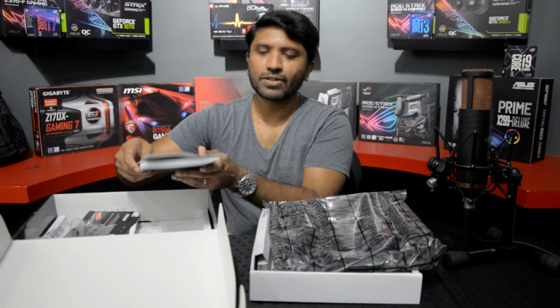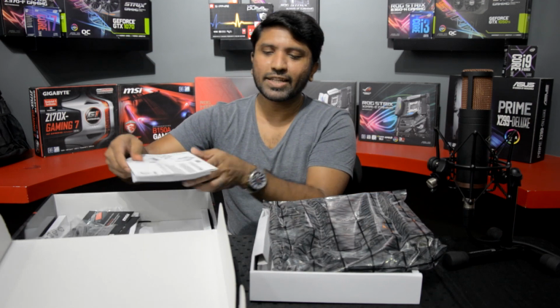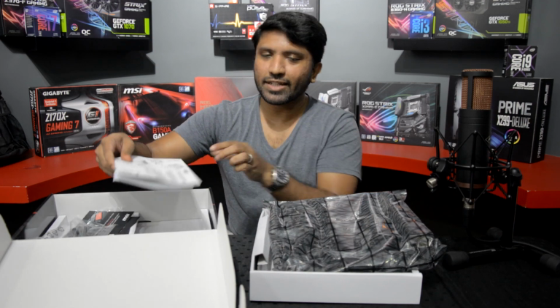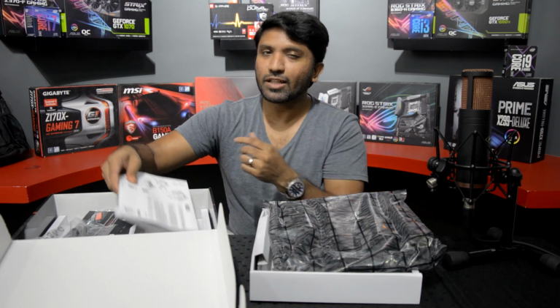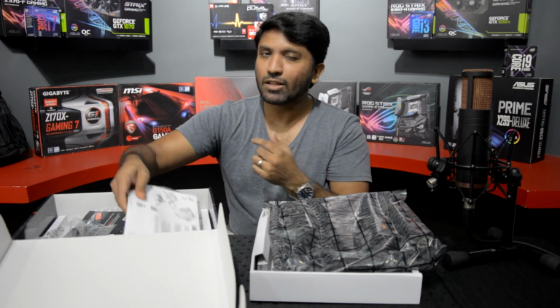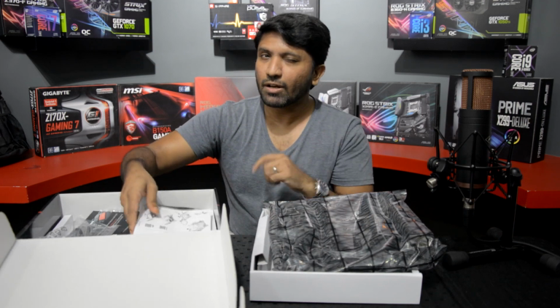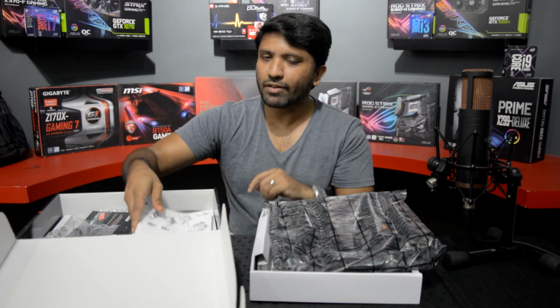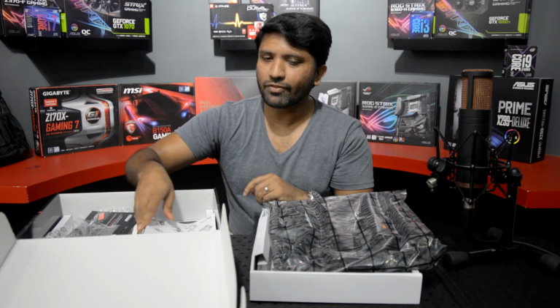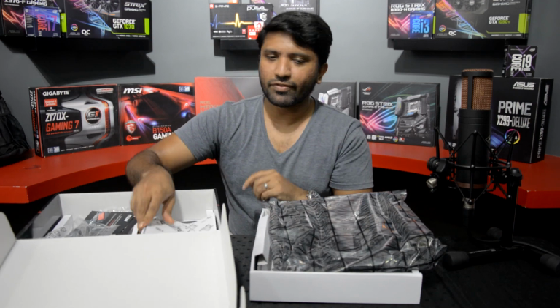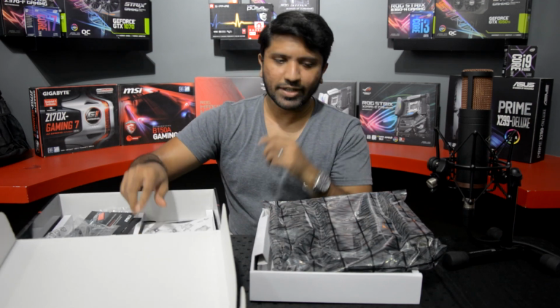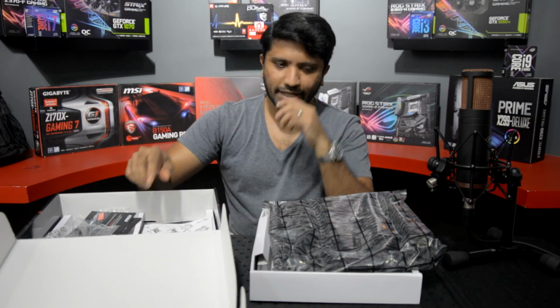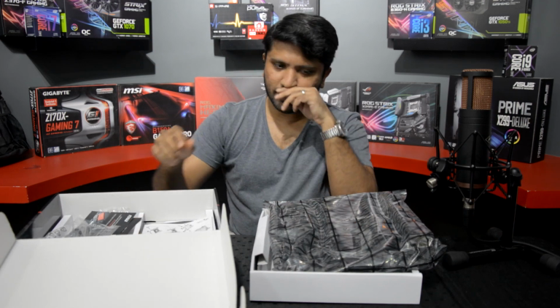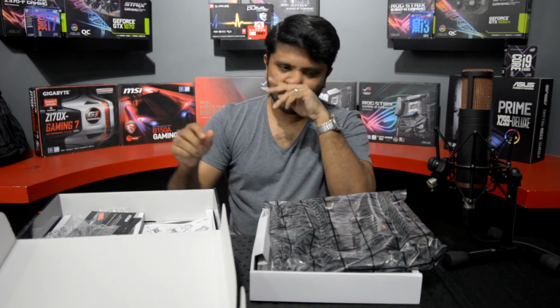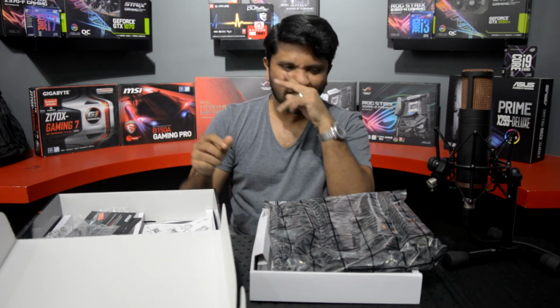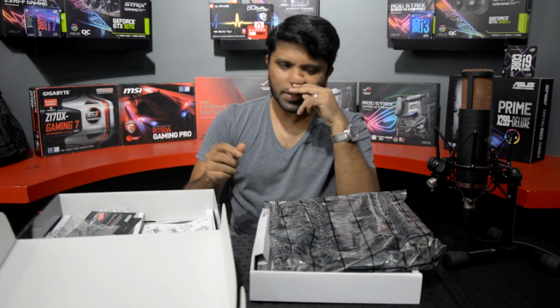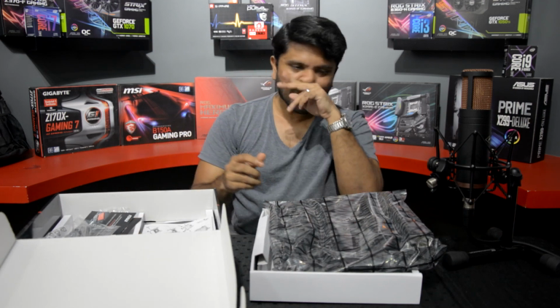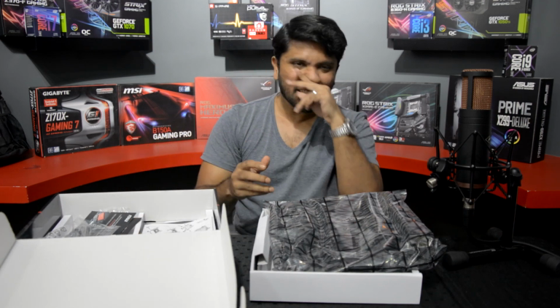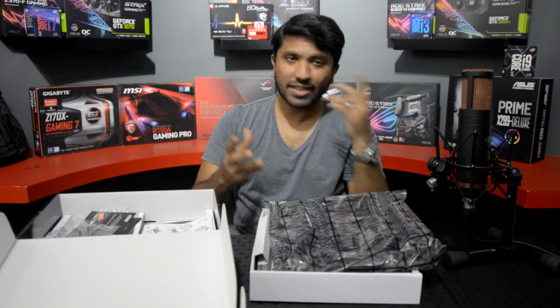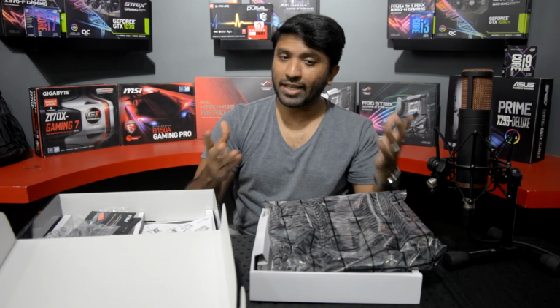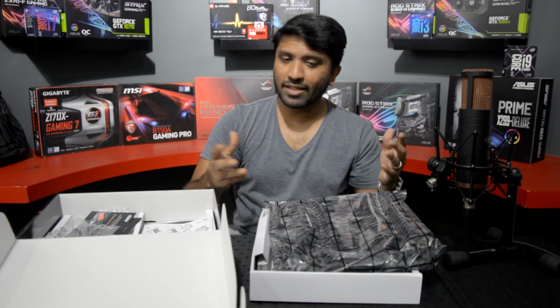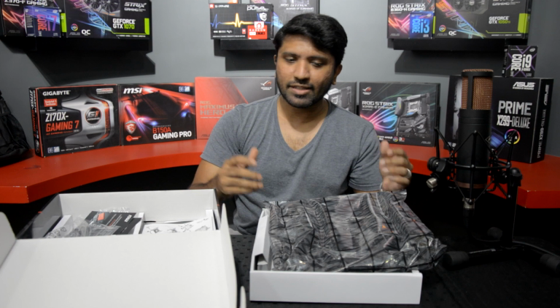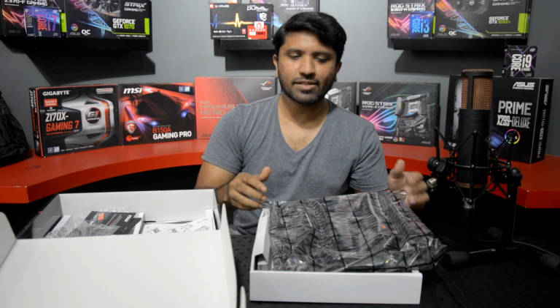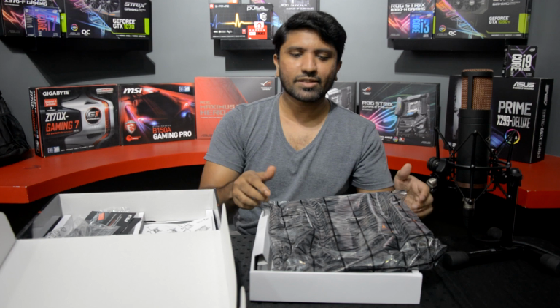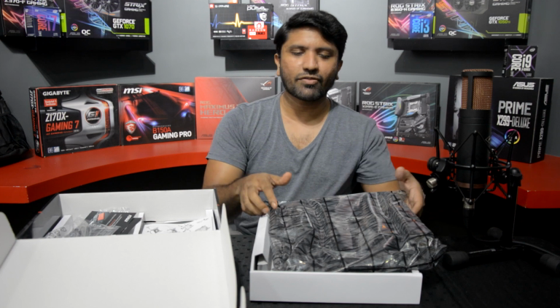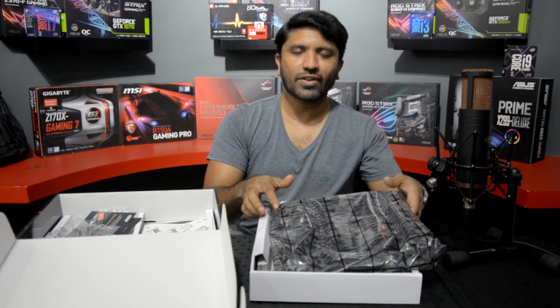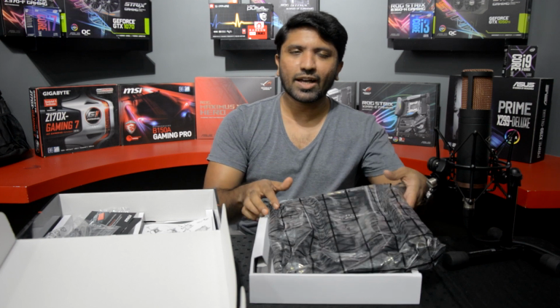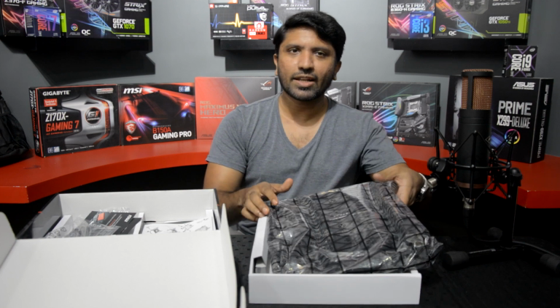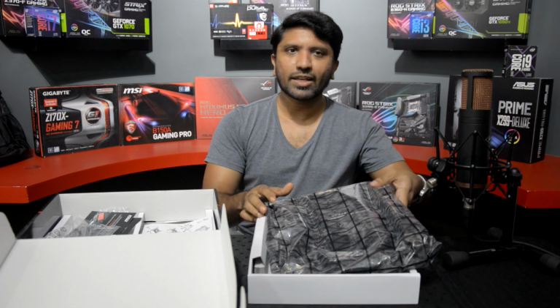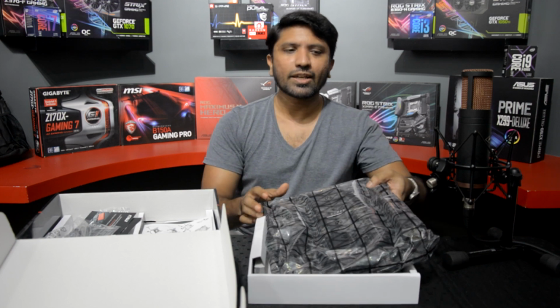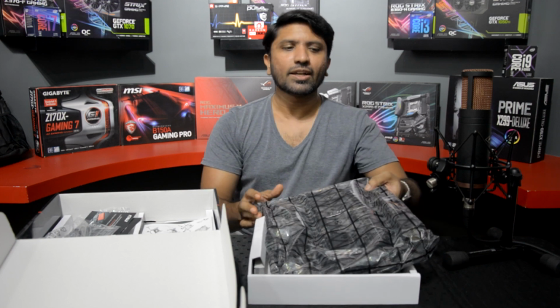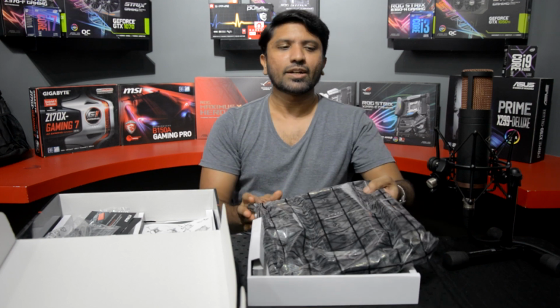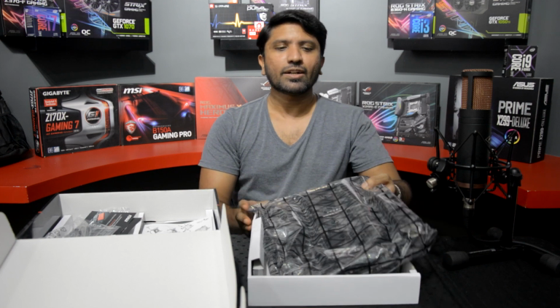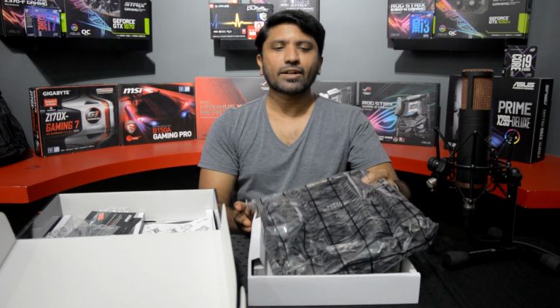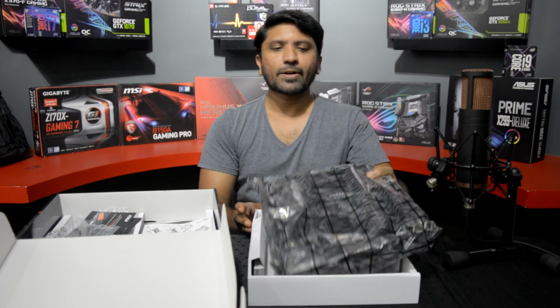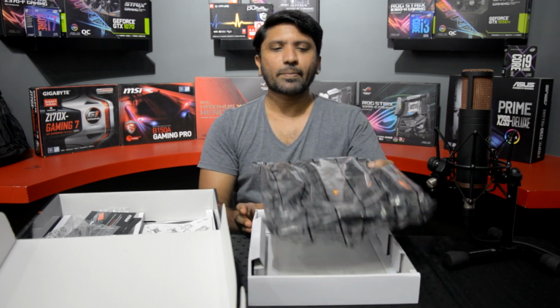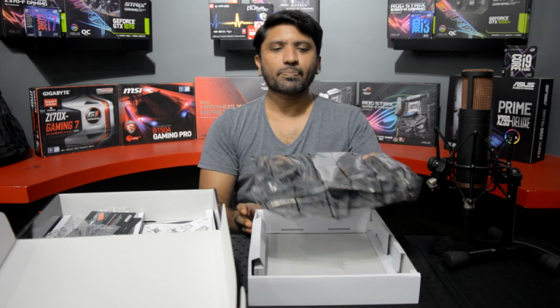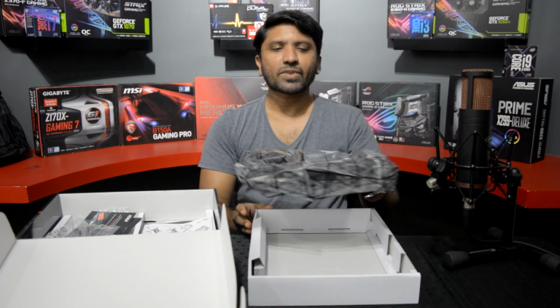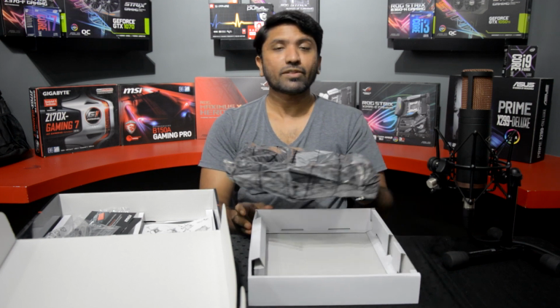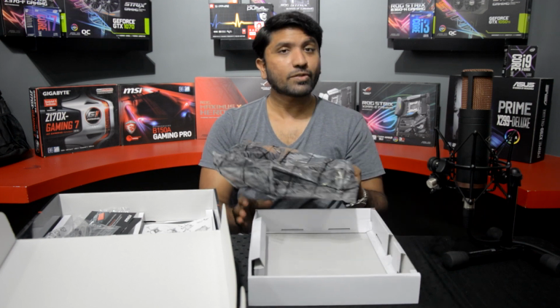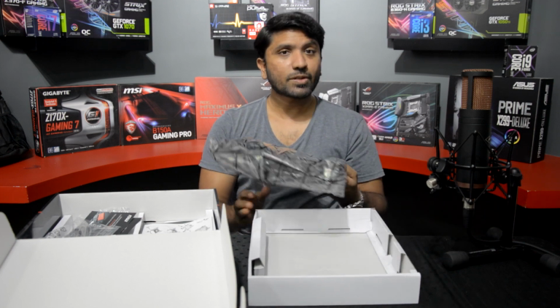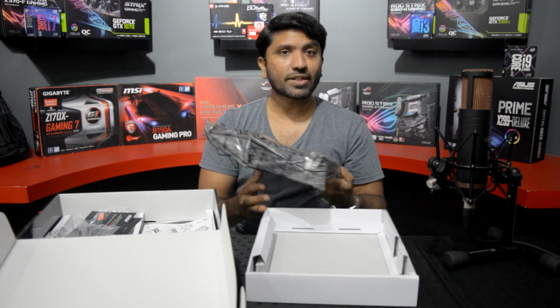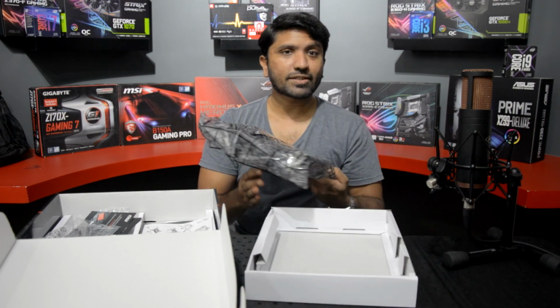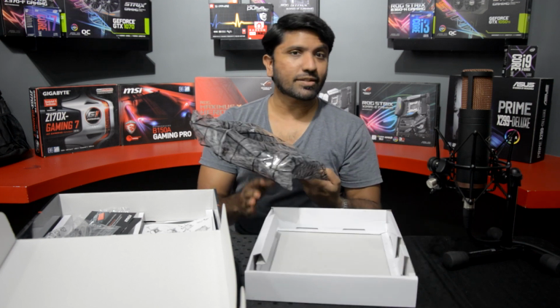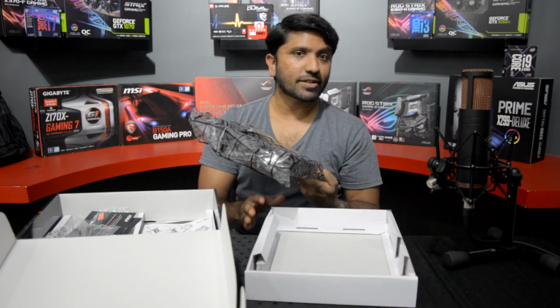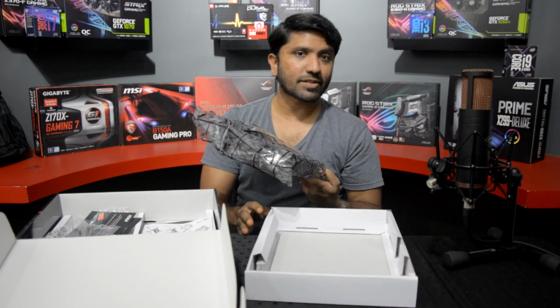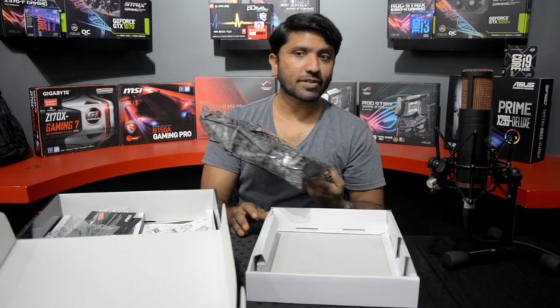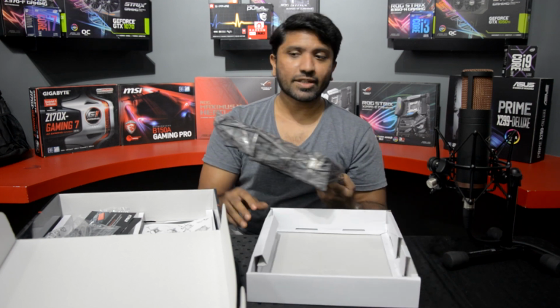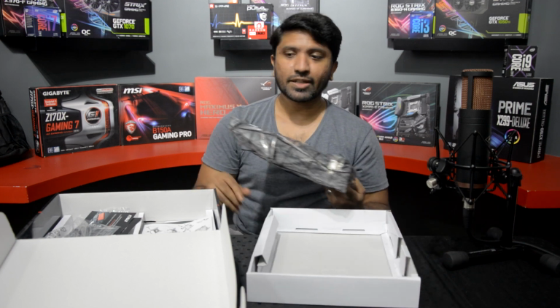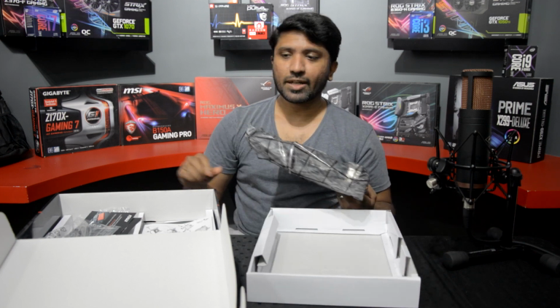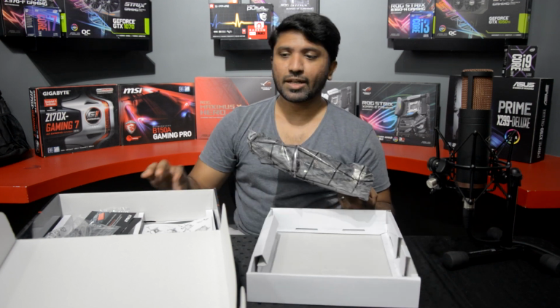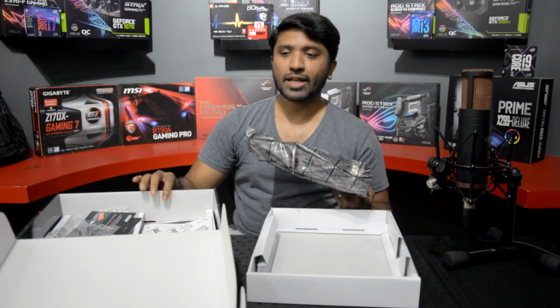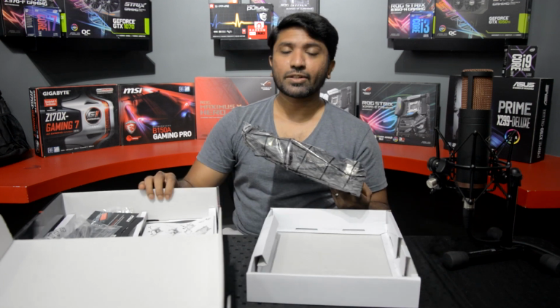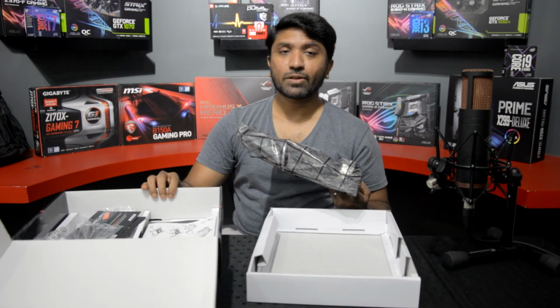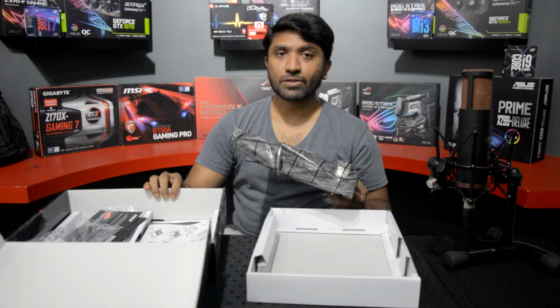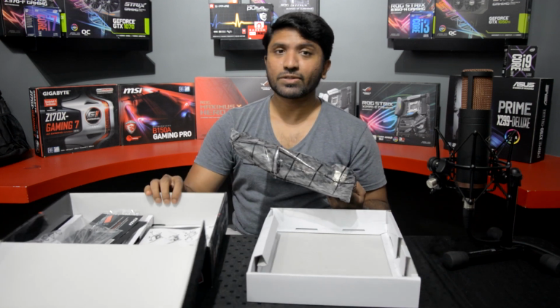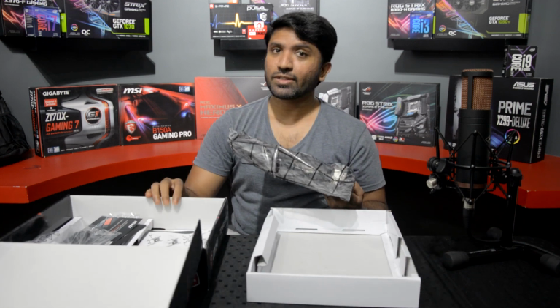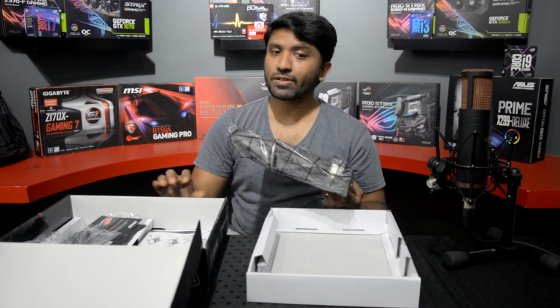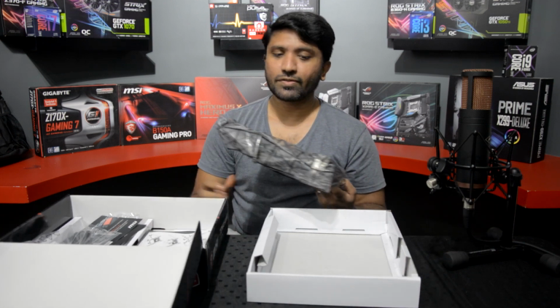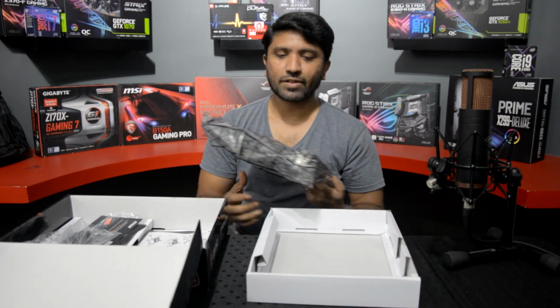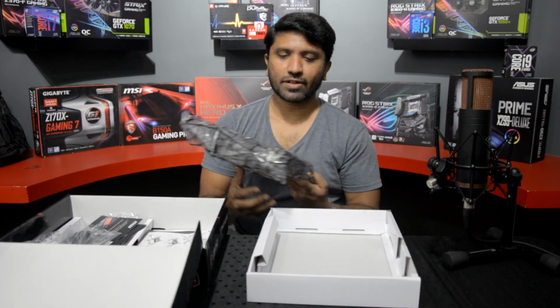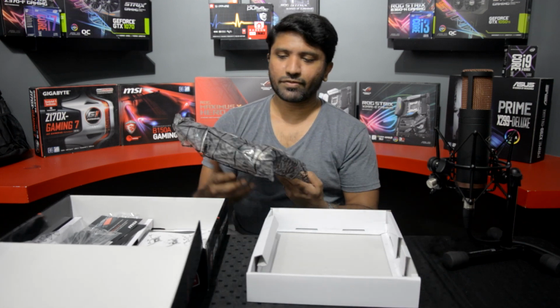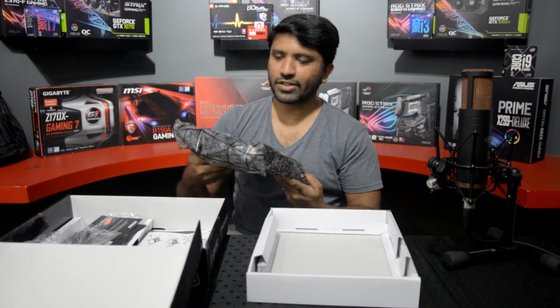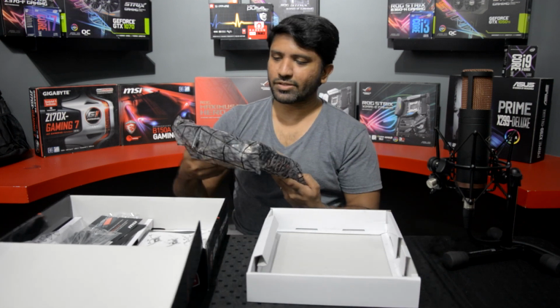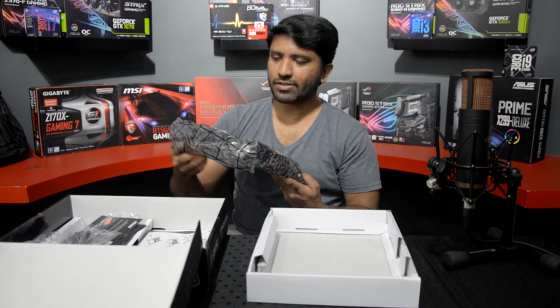You don't get a lot of extras, but then again this is a fairly affordable Z370 board and it does offer a lot of features.